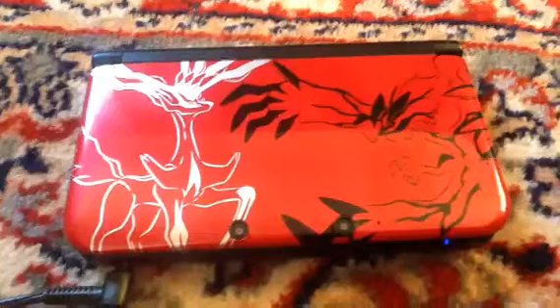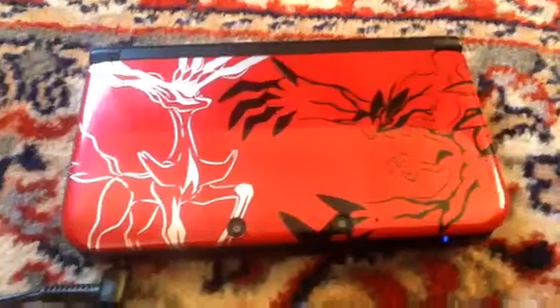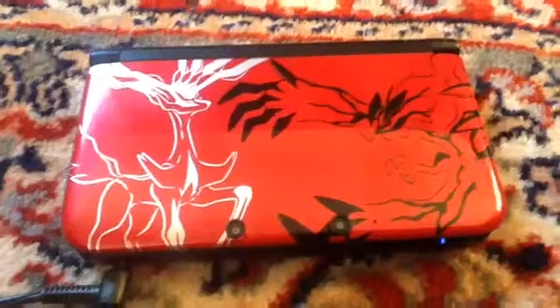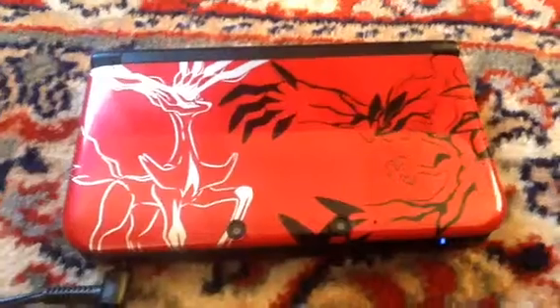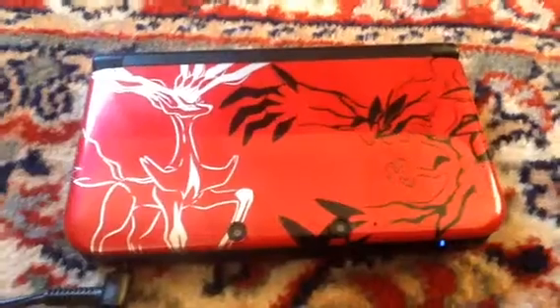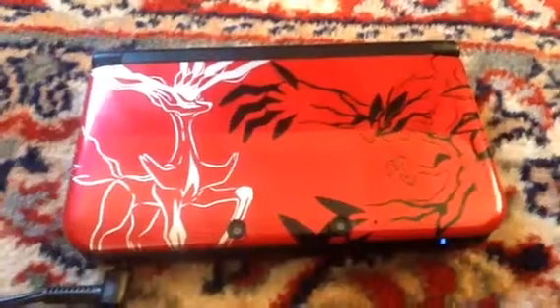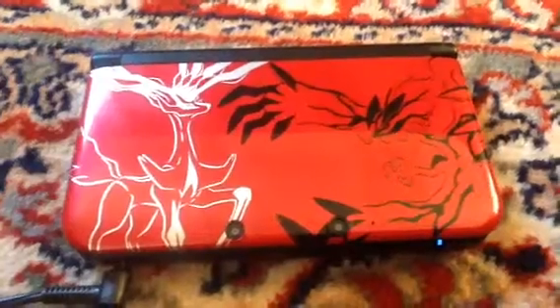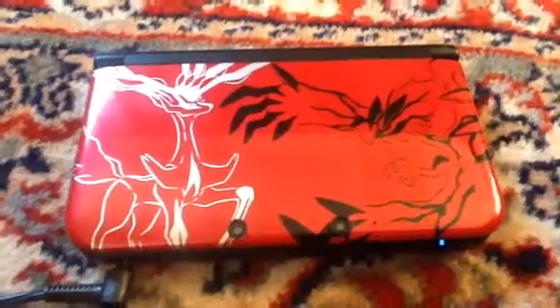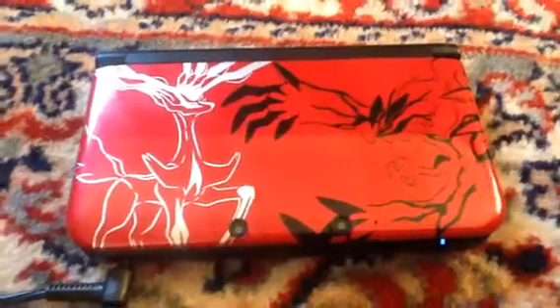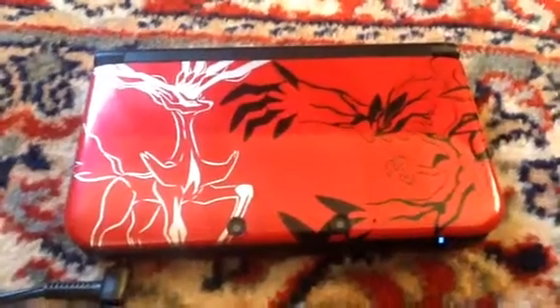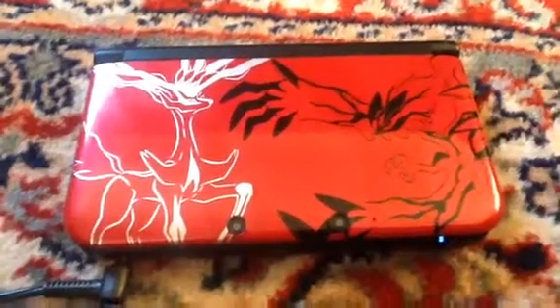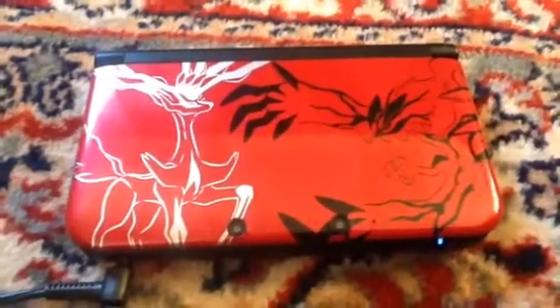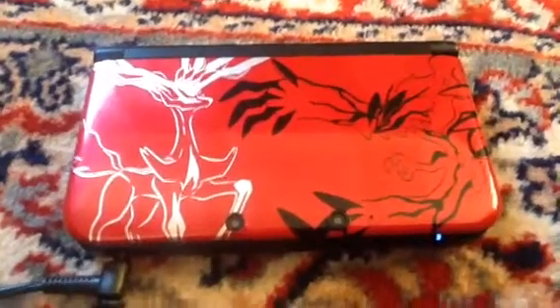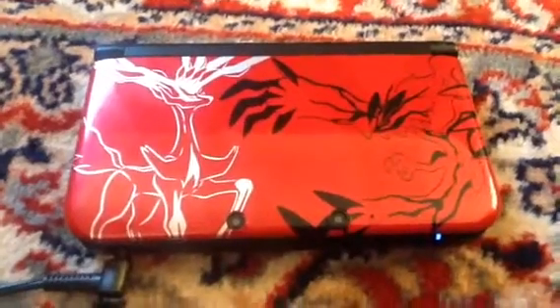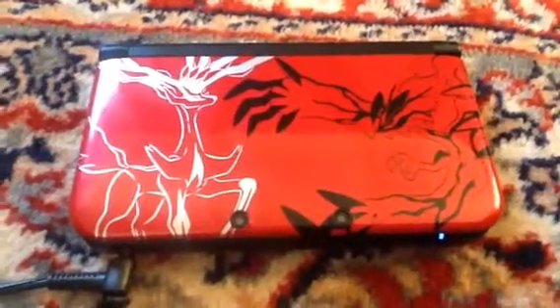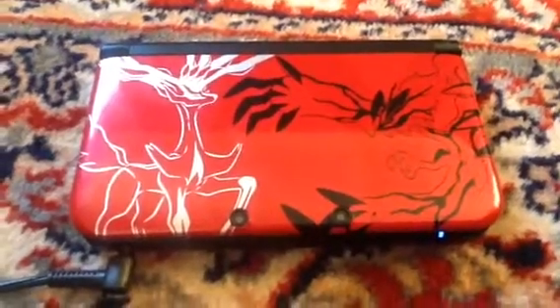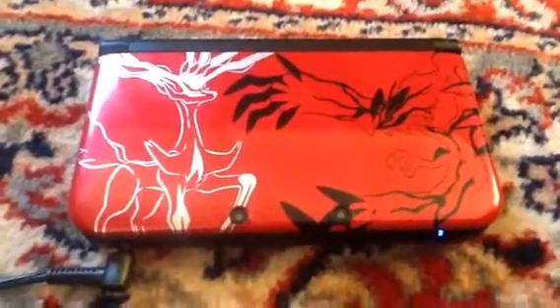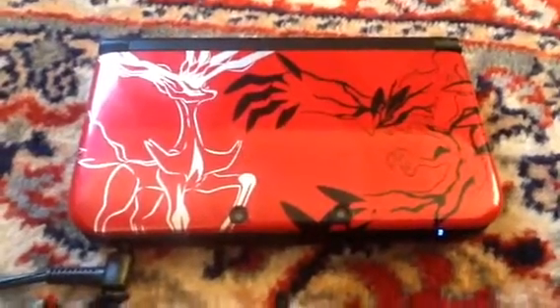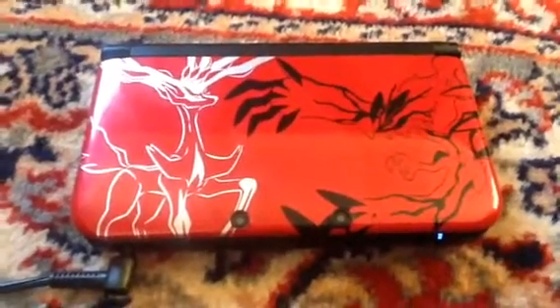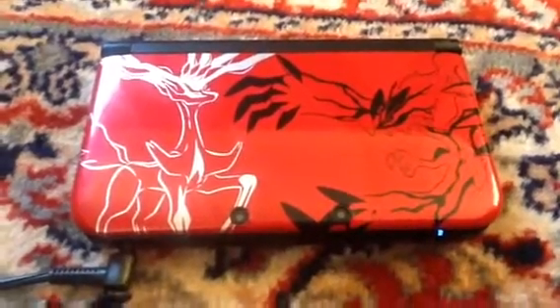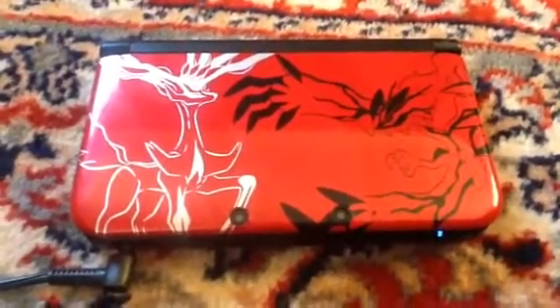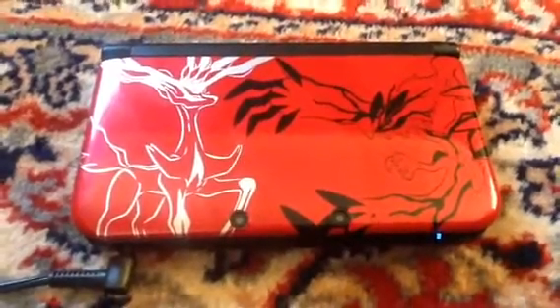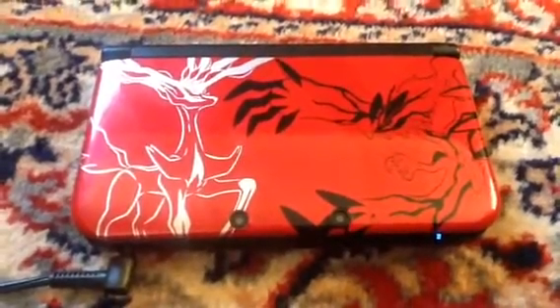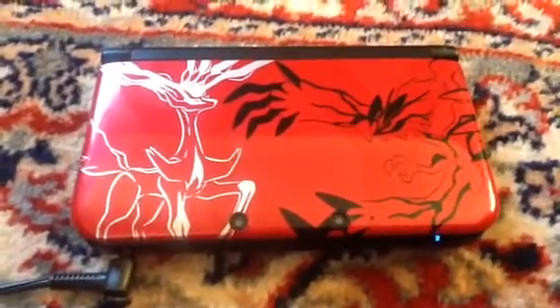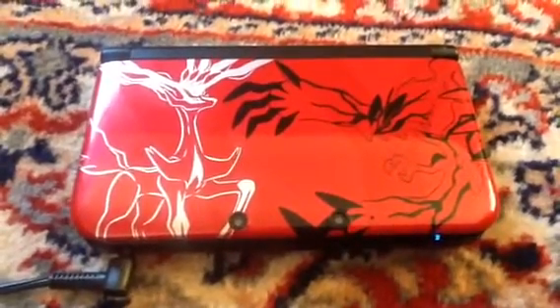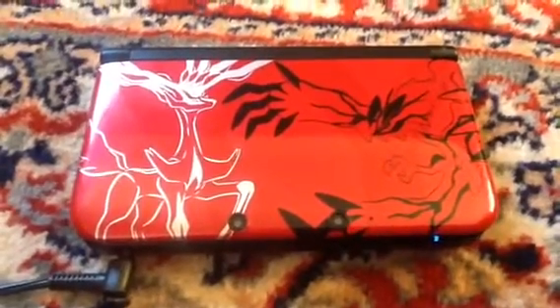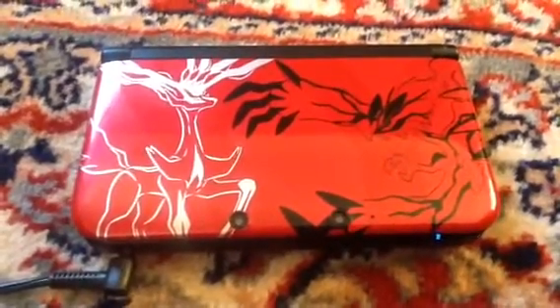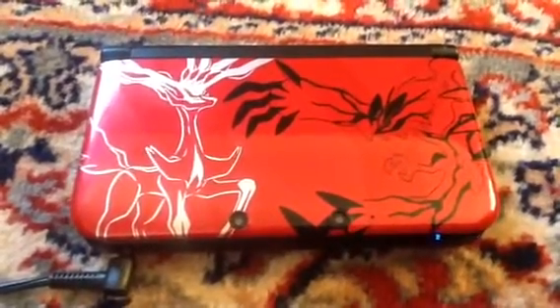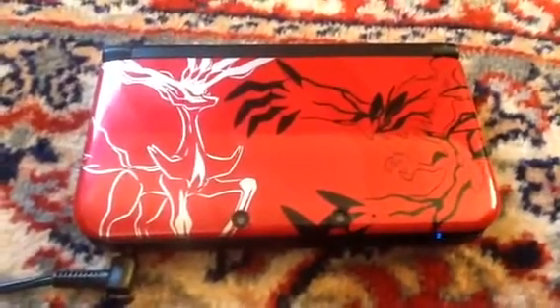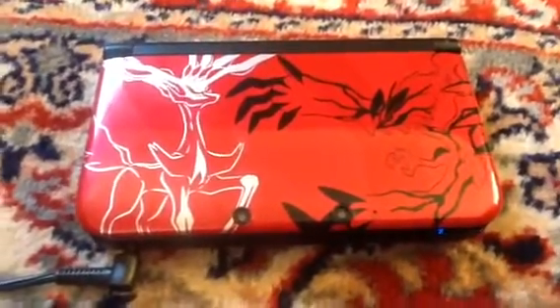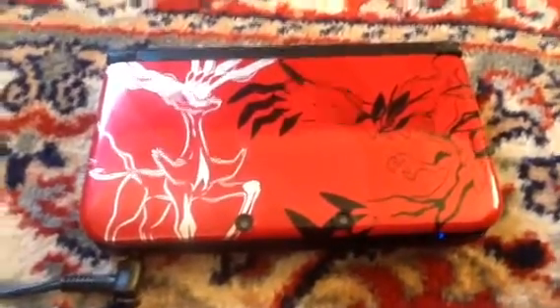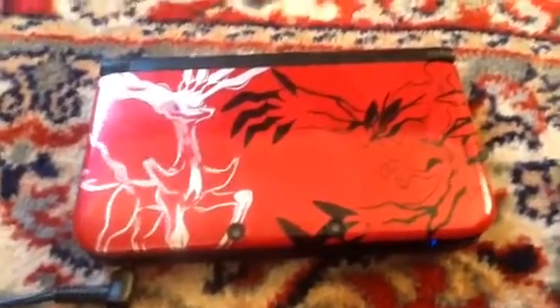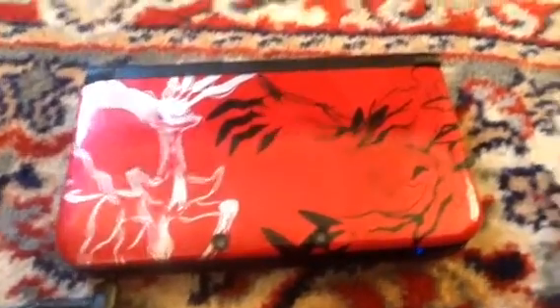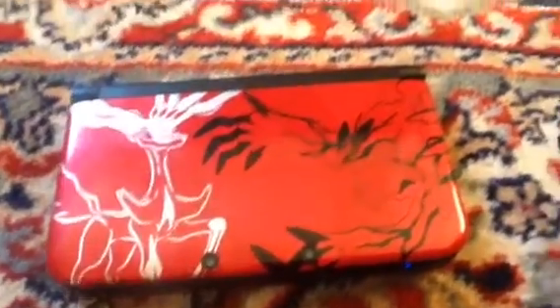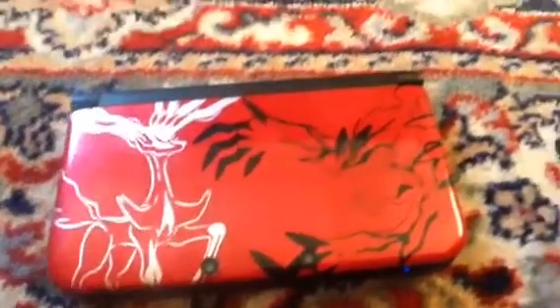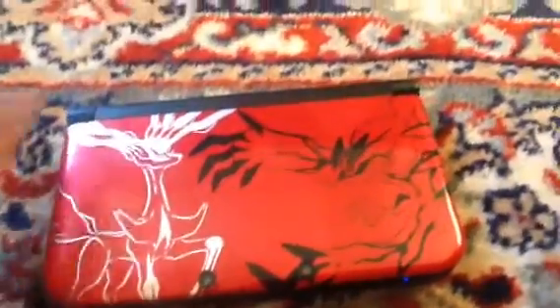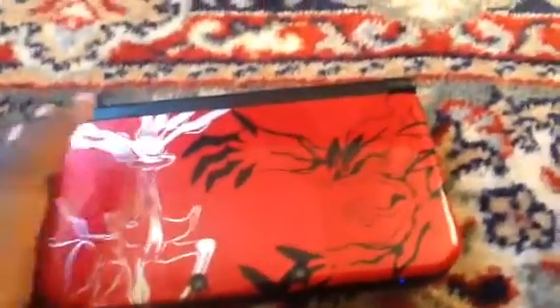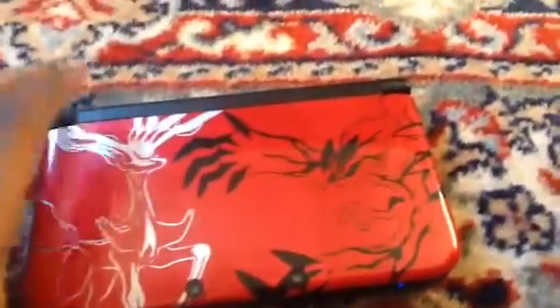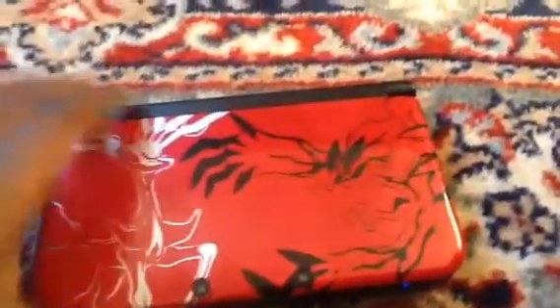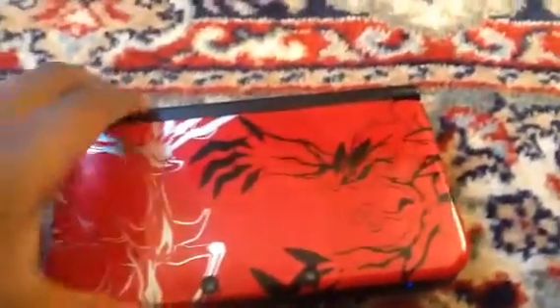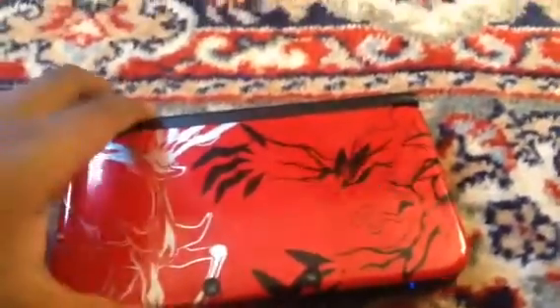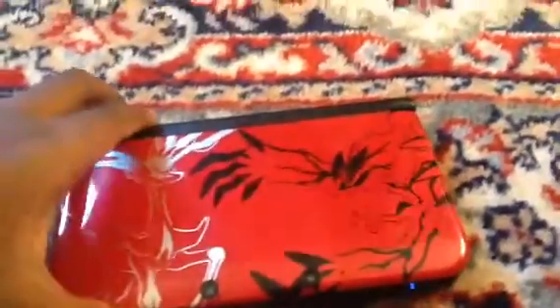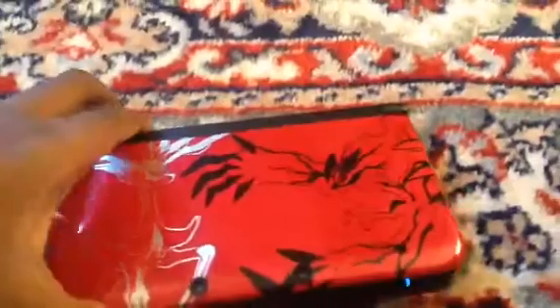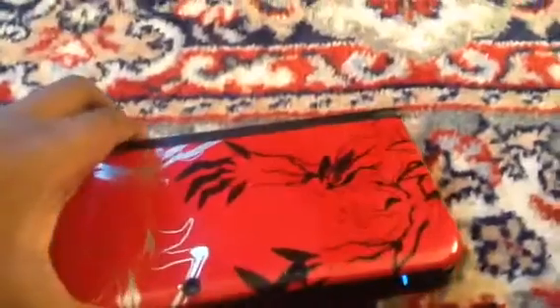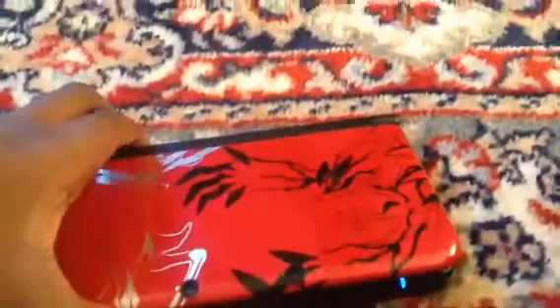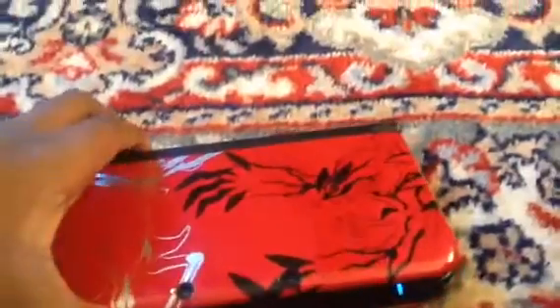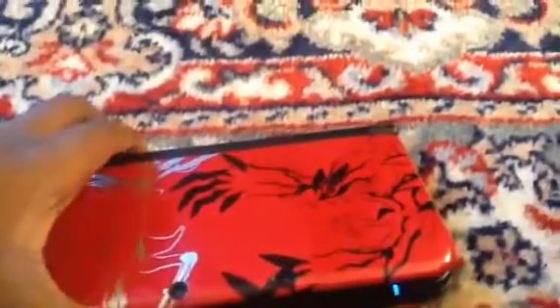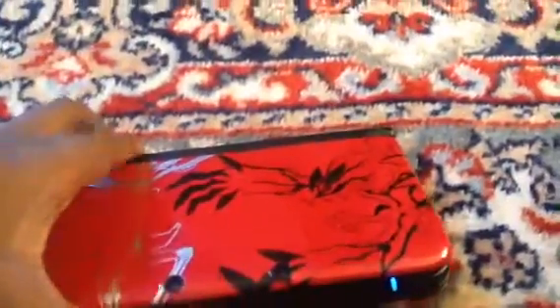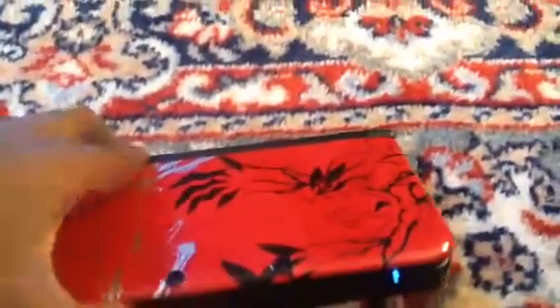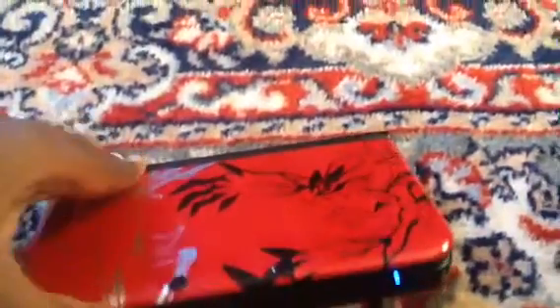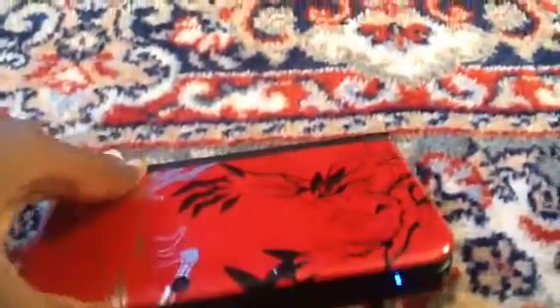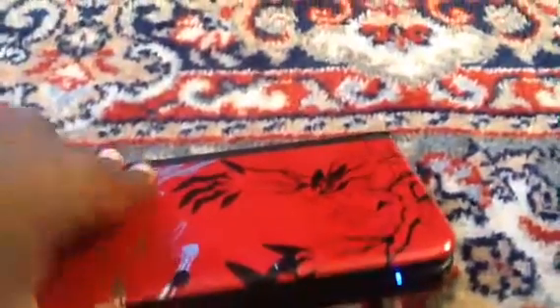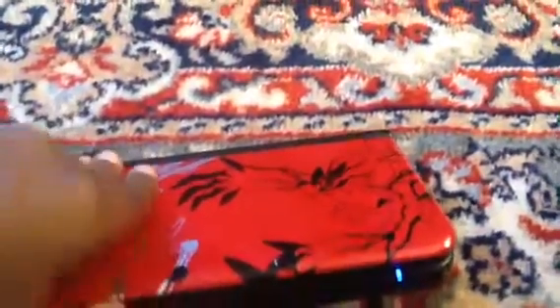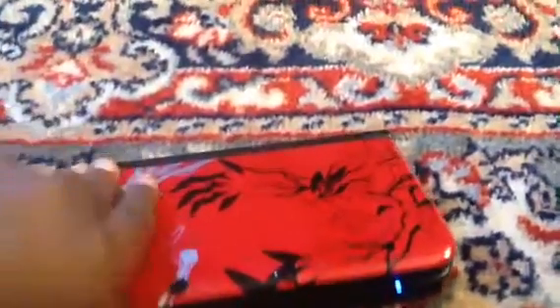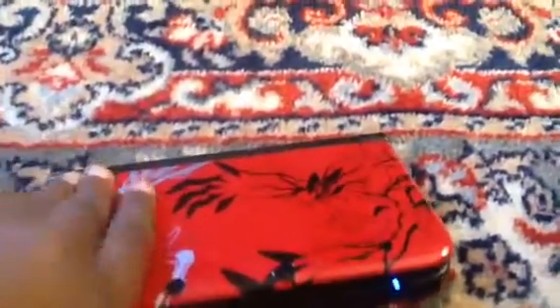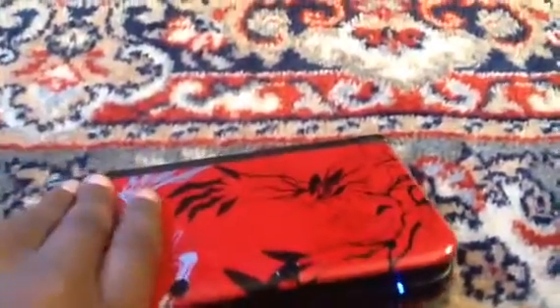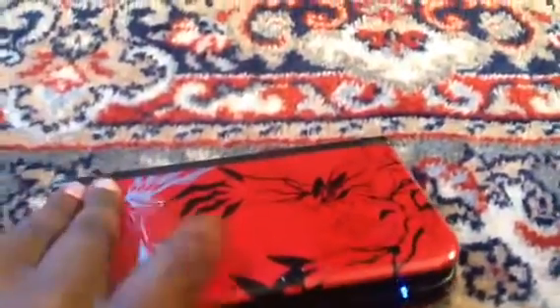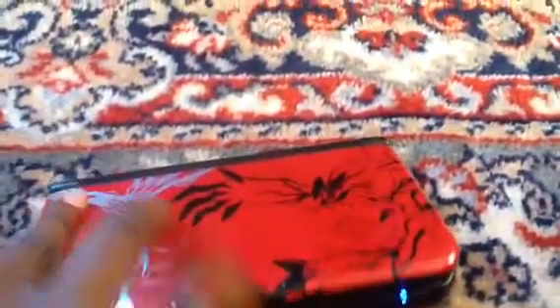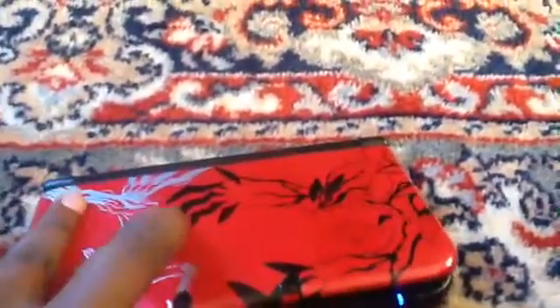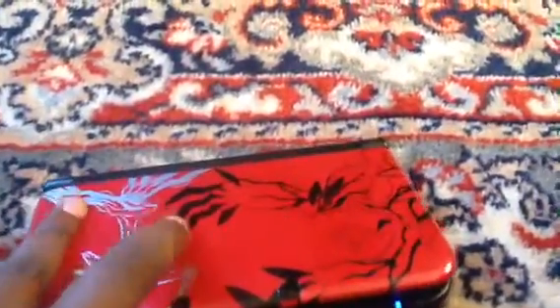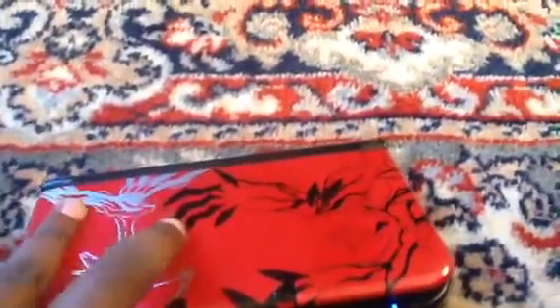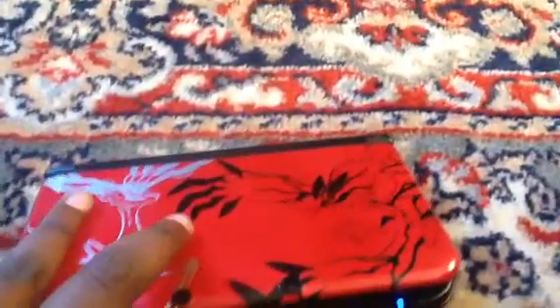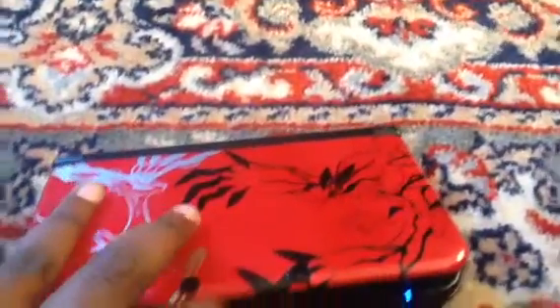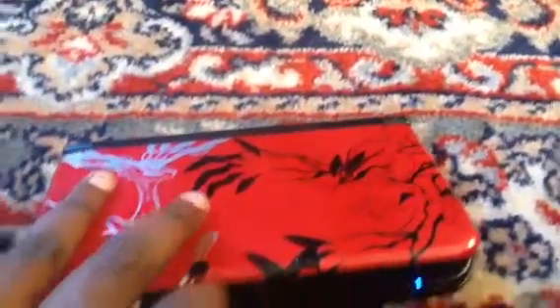Hi everybody, welcome to my YouTube video here today. Today I'm gonna show you how MagicCard looks like in Pokémon X and Y.